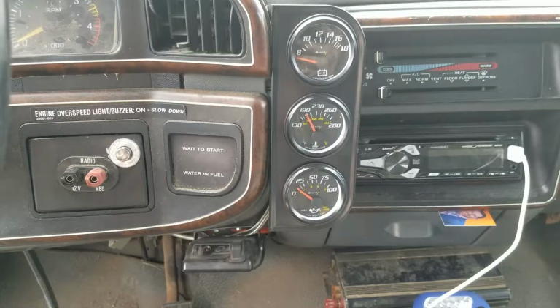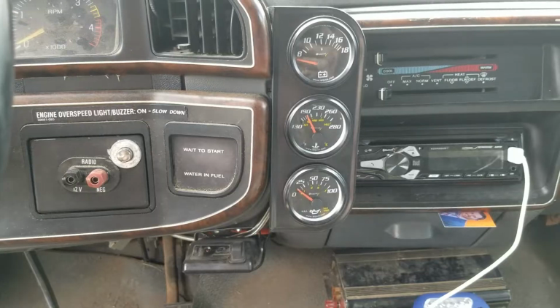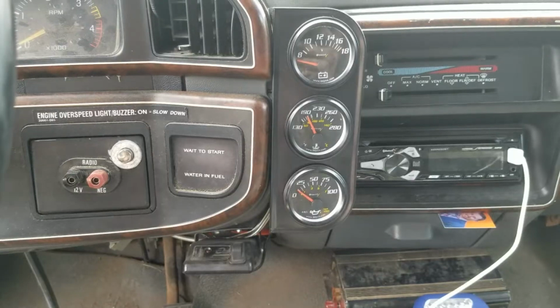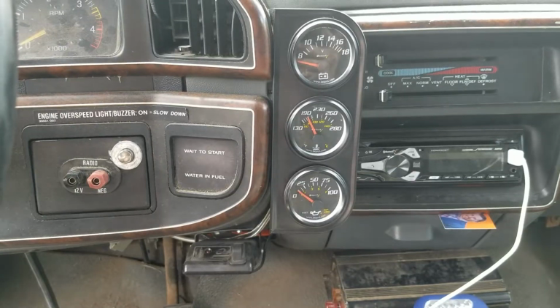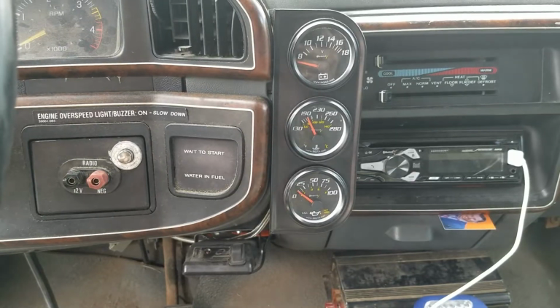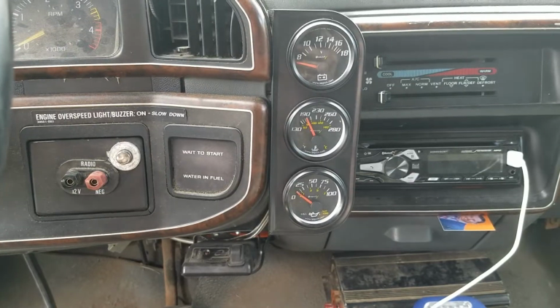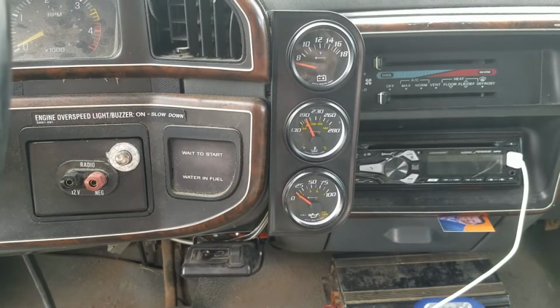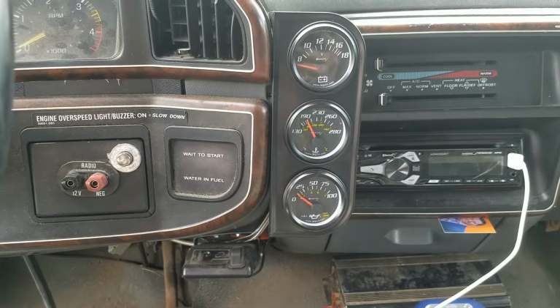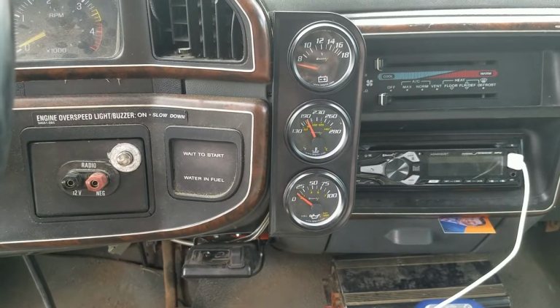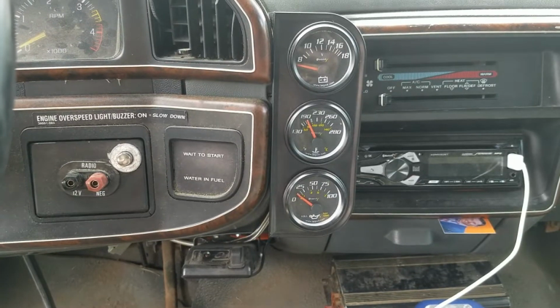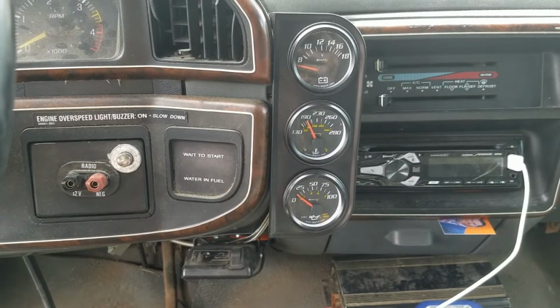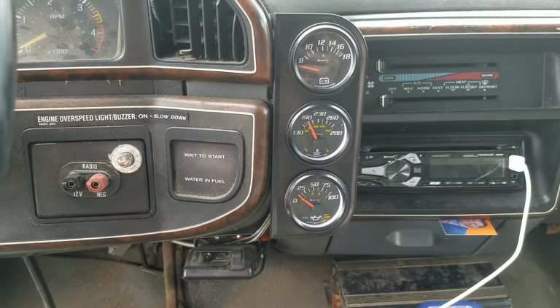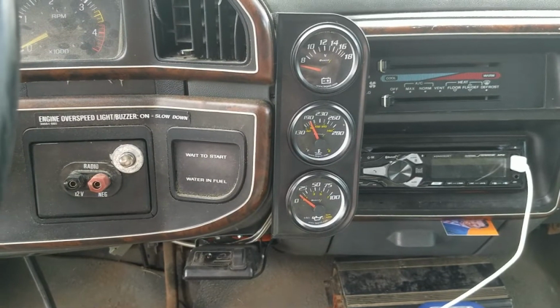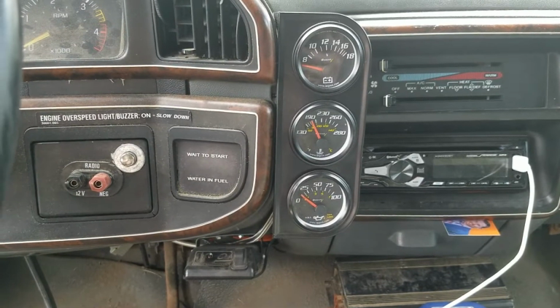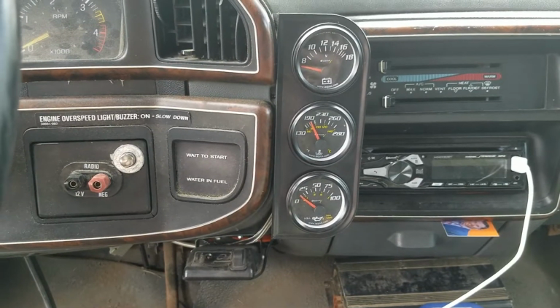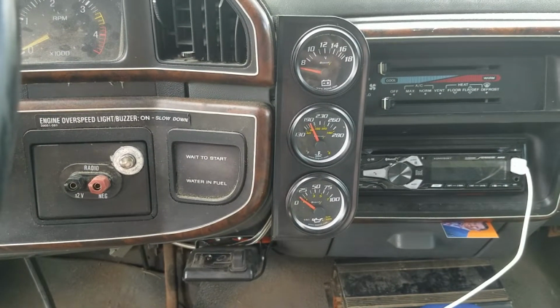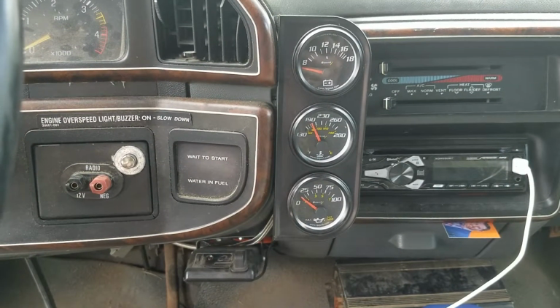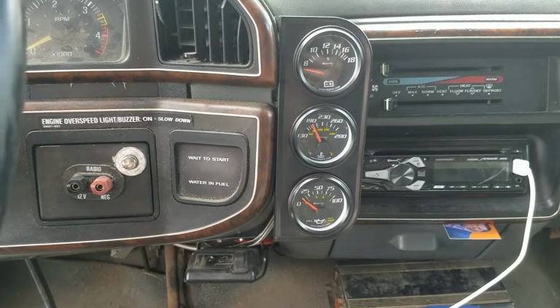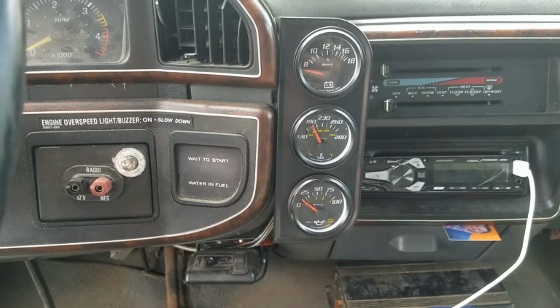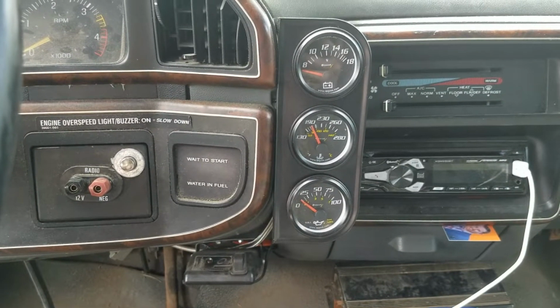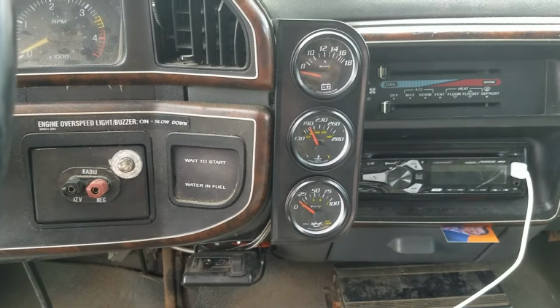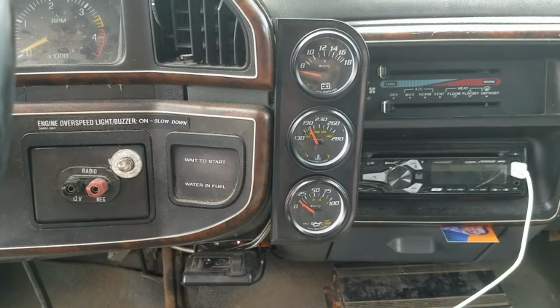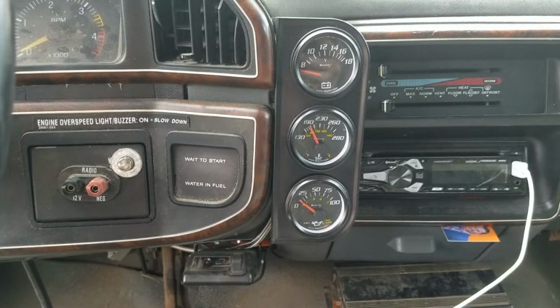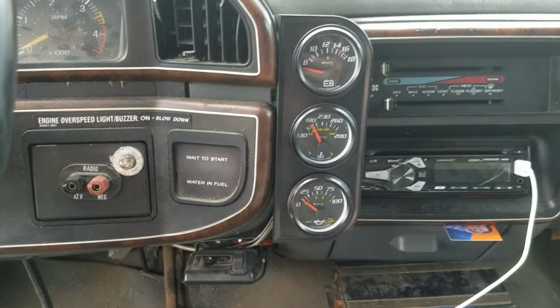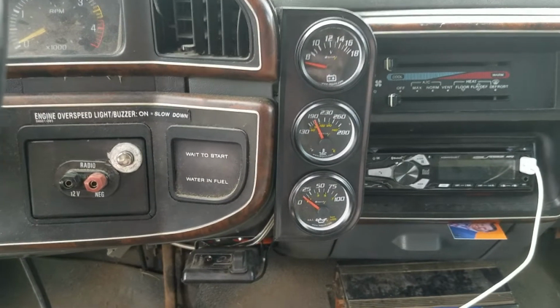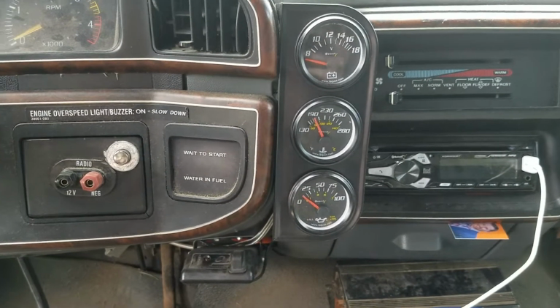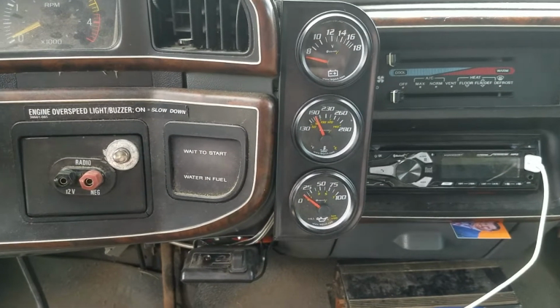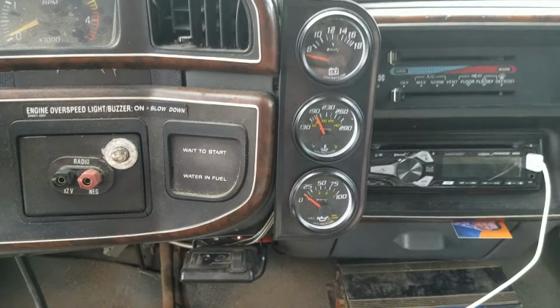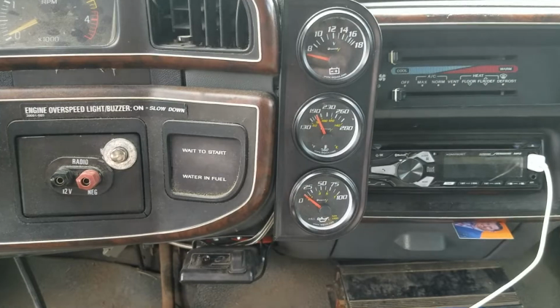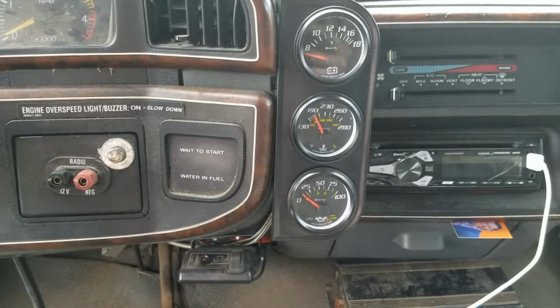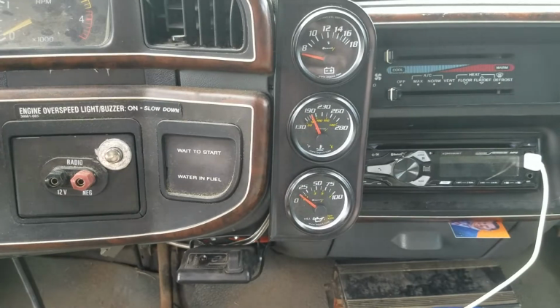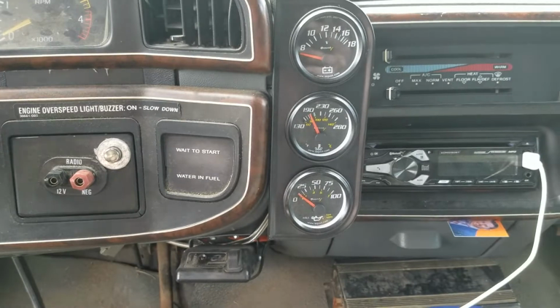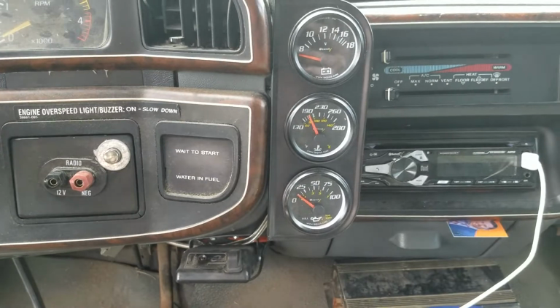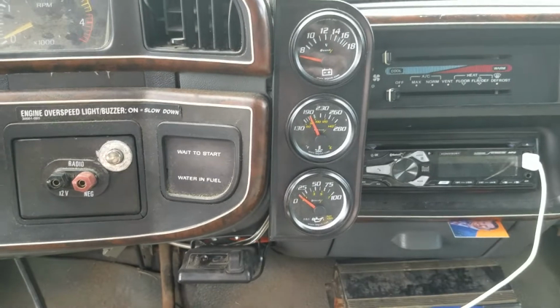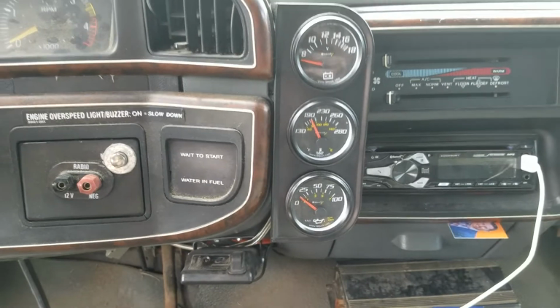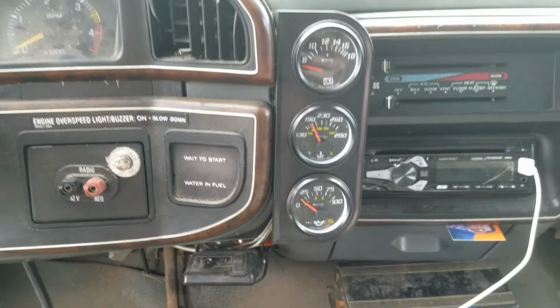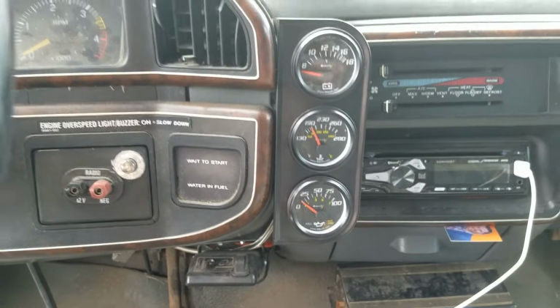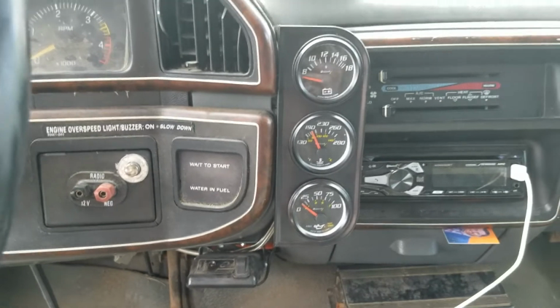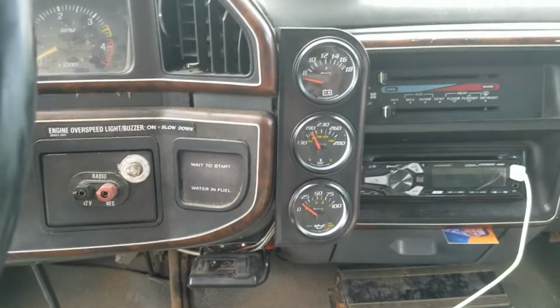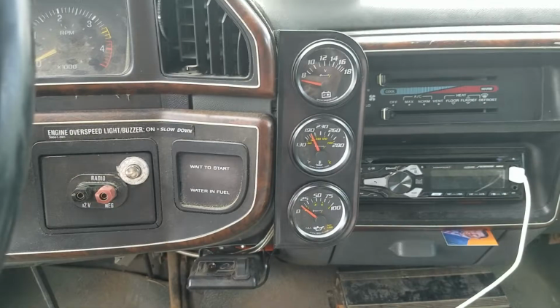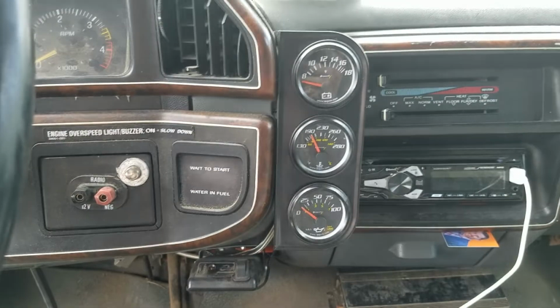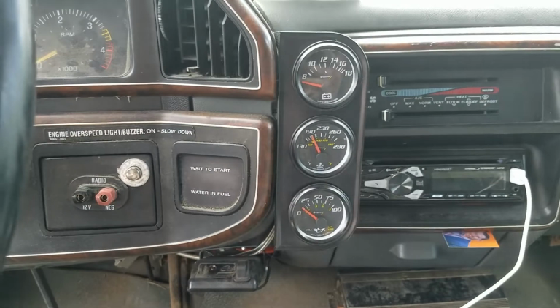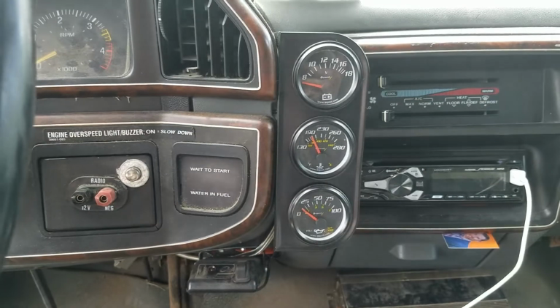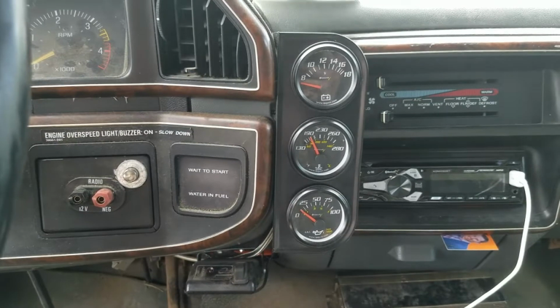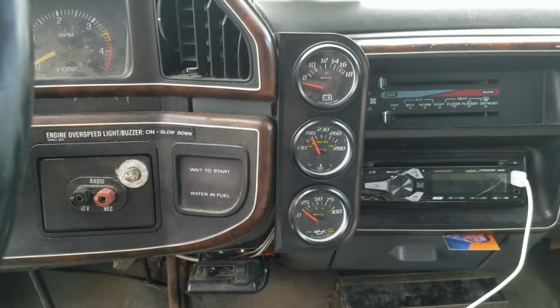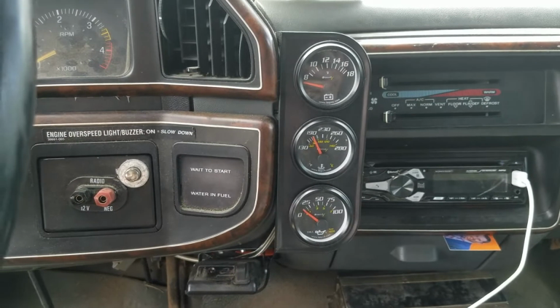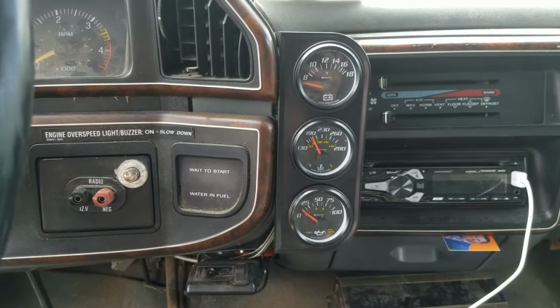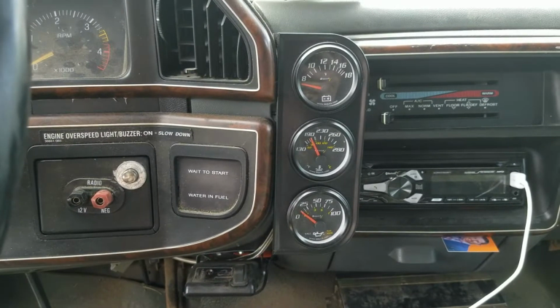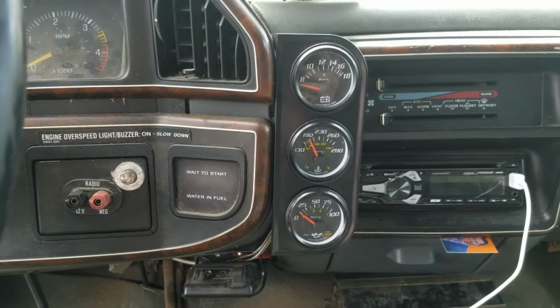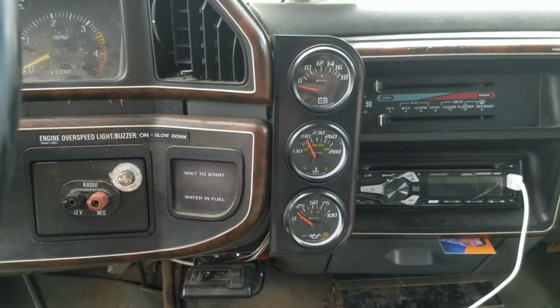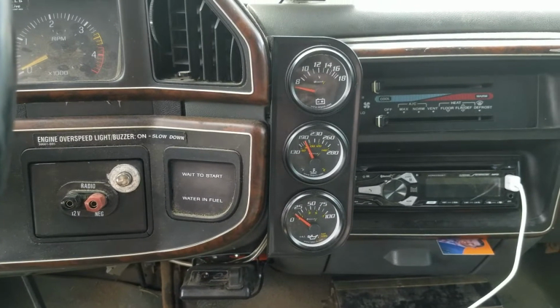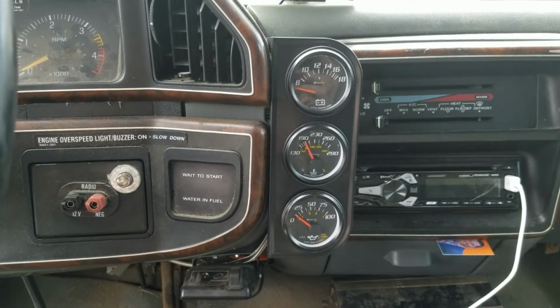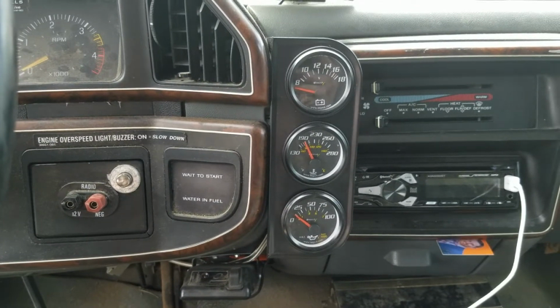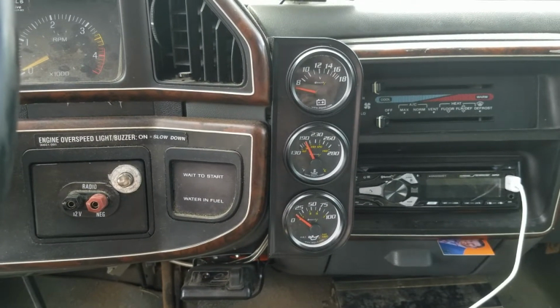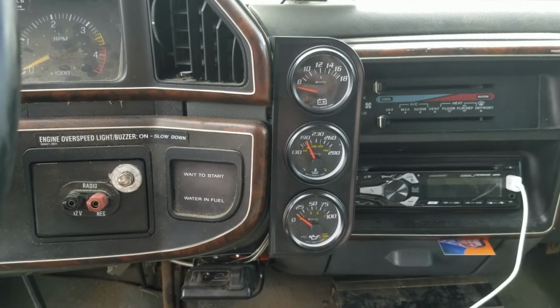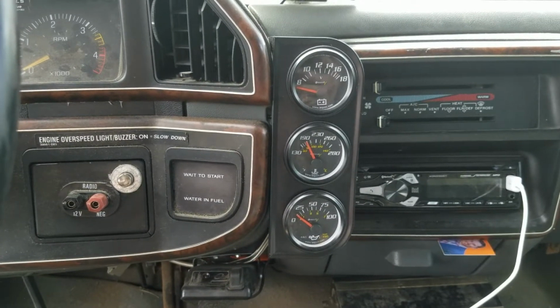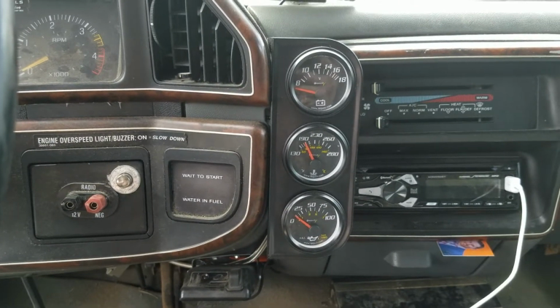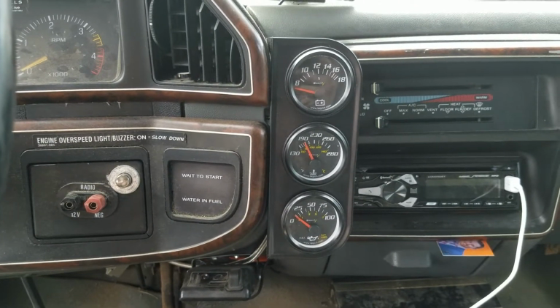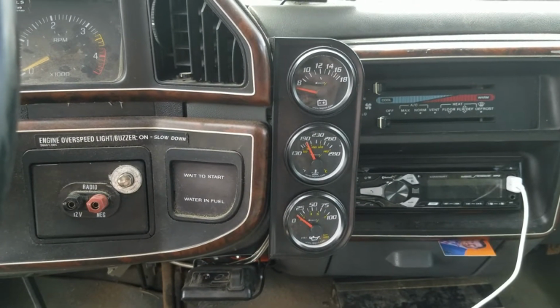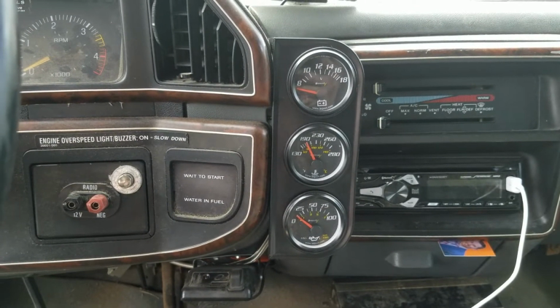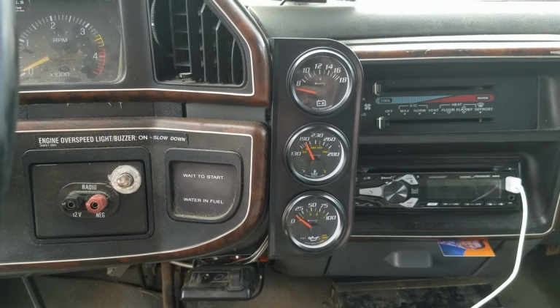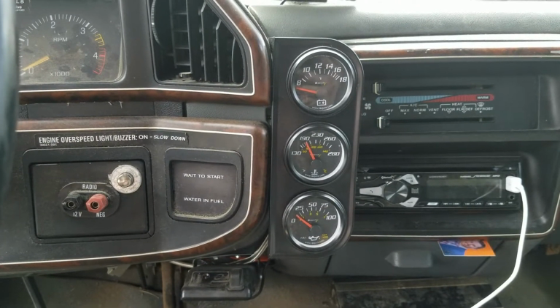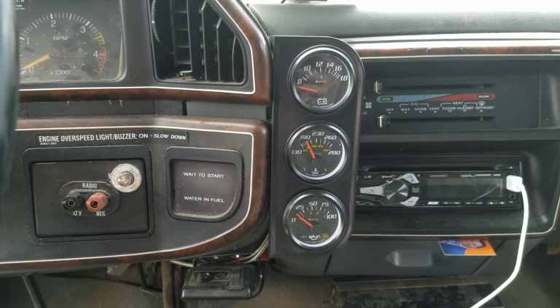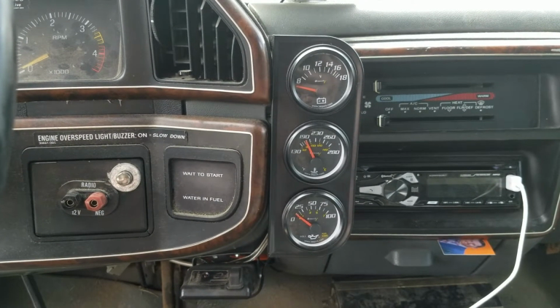All my gauges then come through a hole in the firewall, come up, and are mounted right here on the inside of the truck.